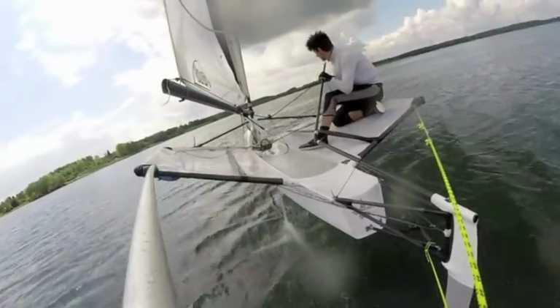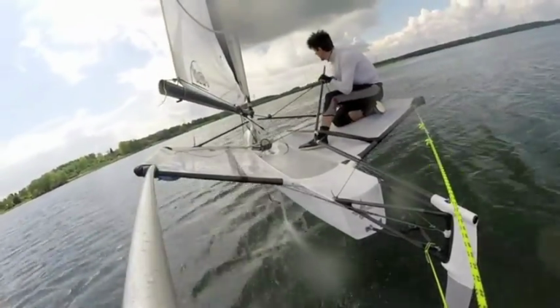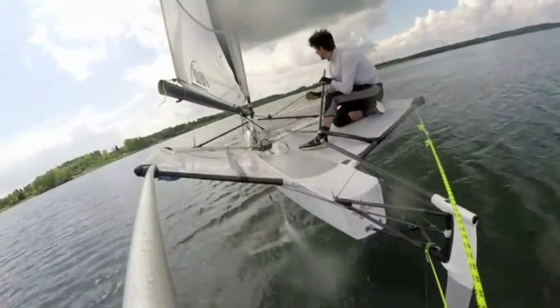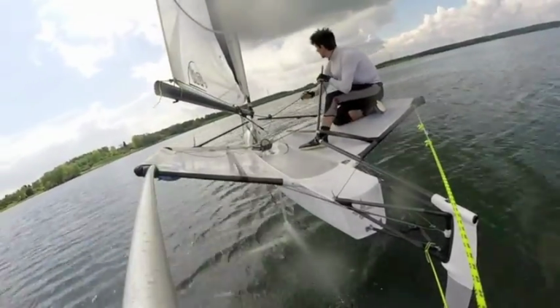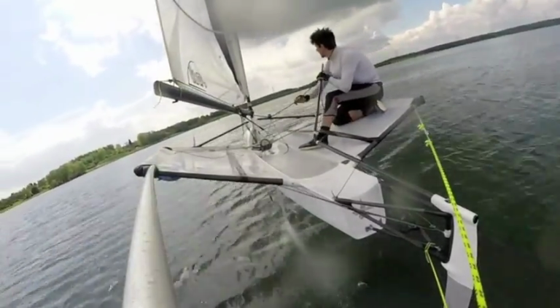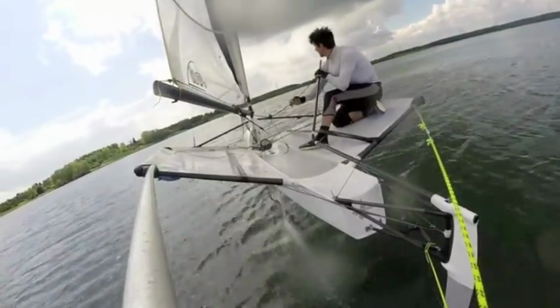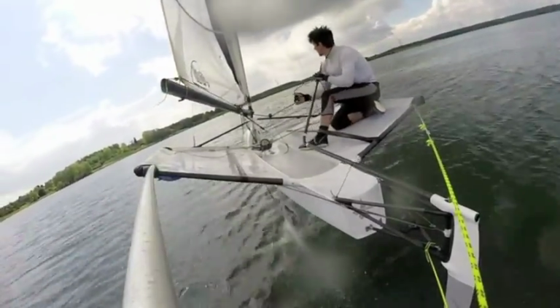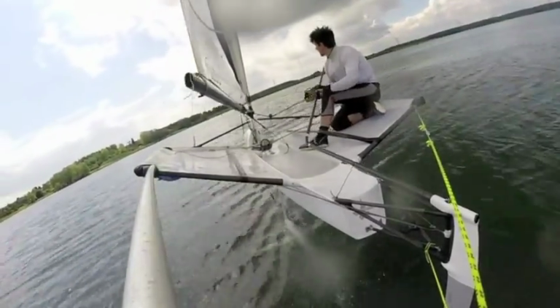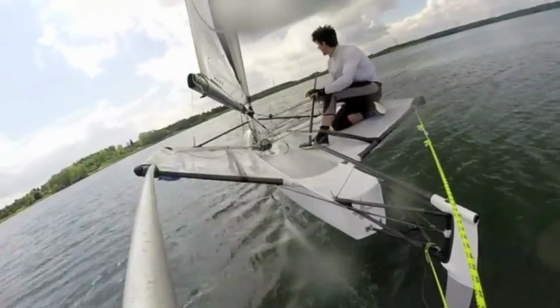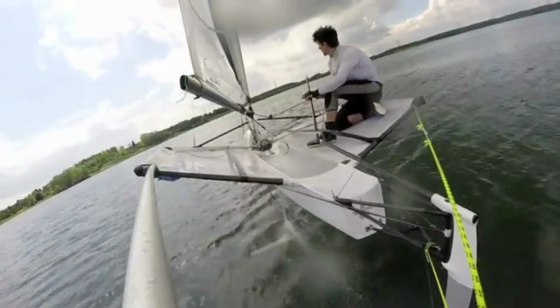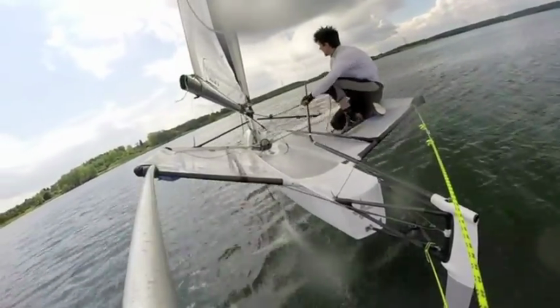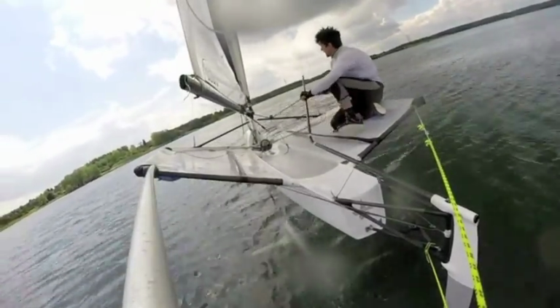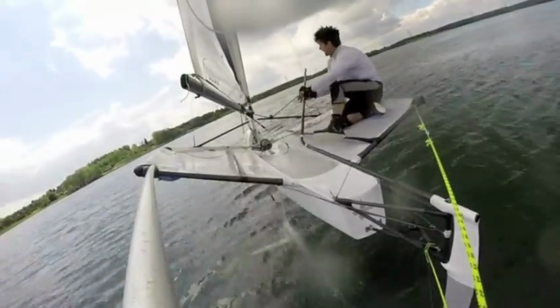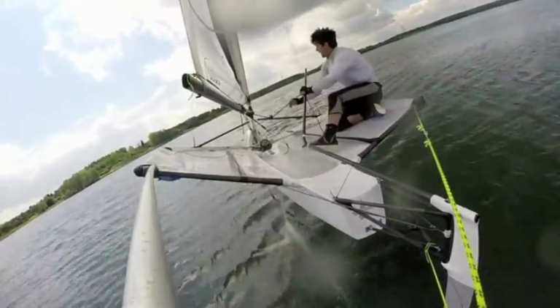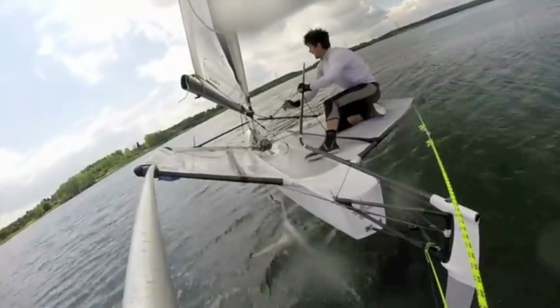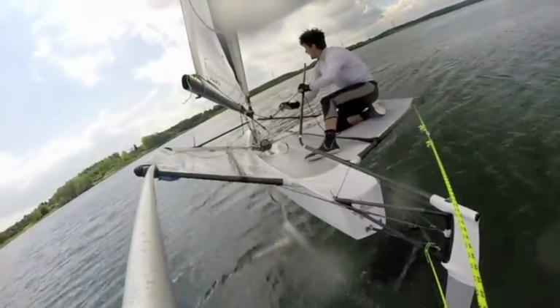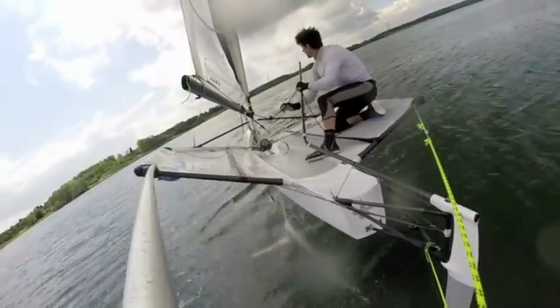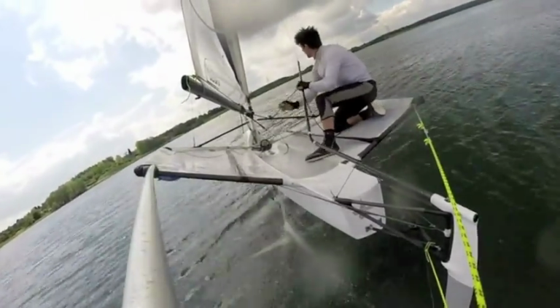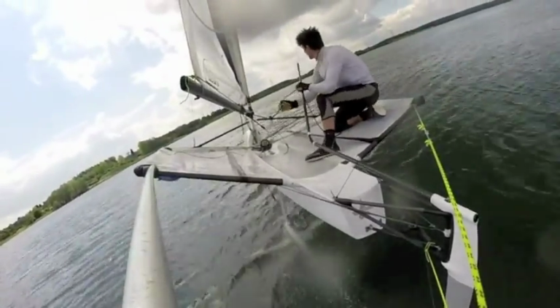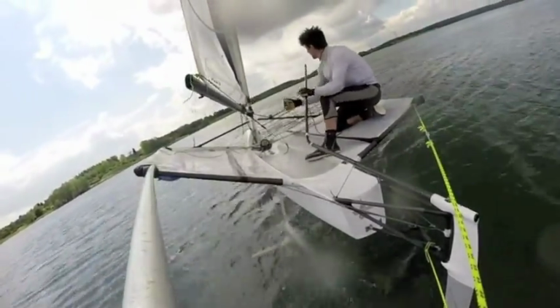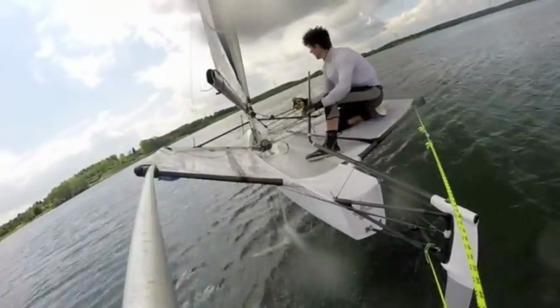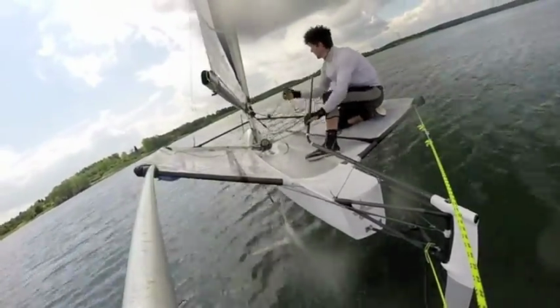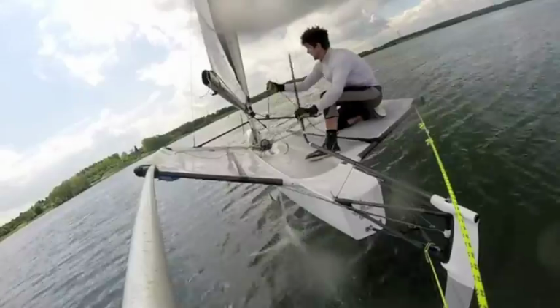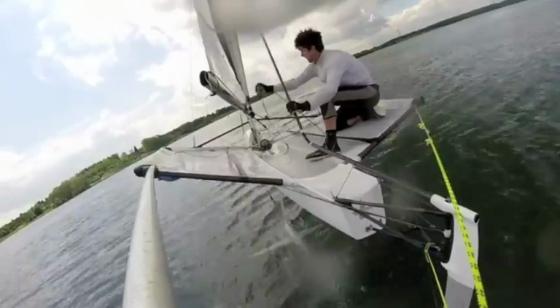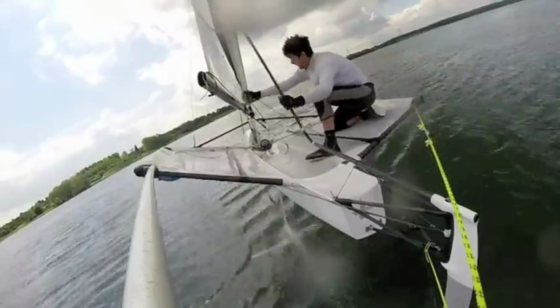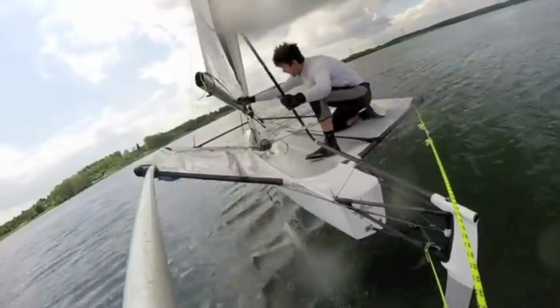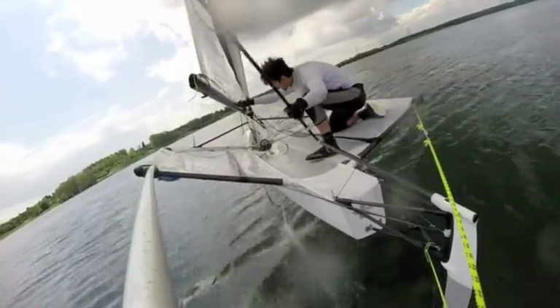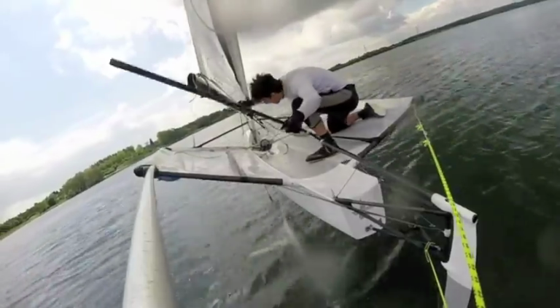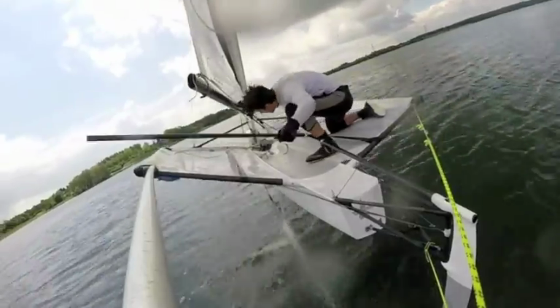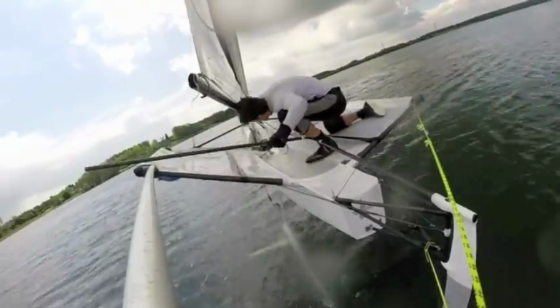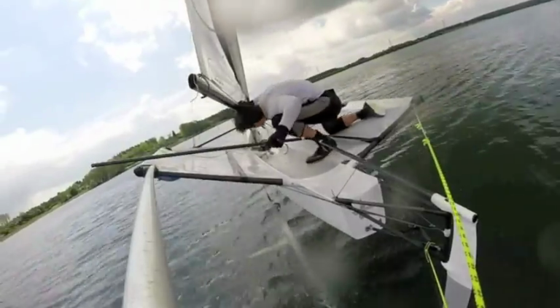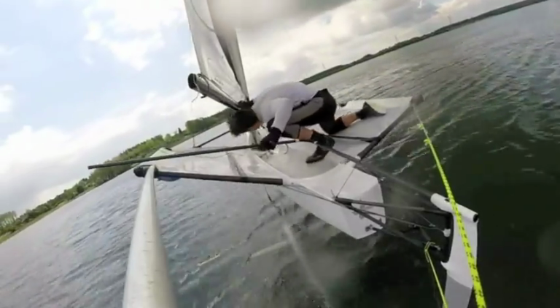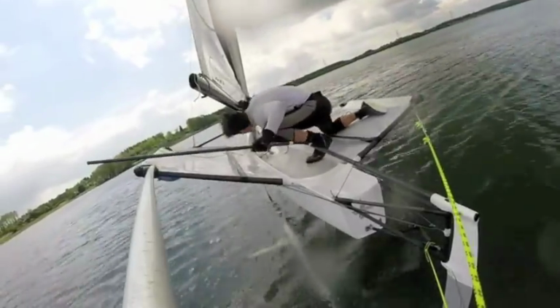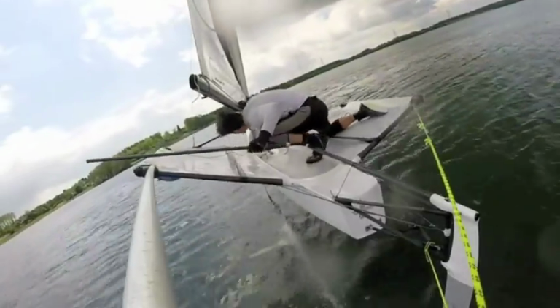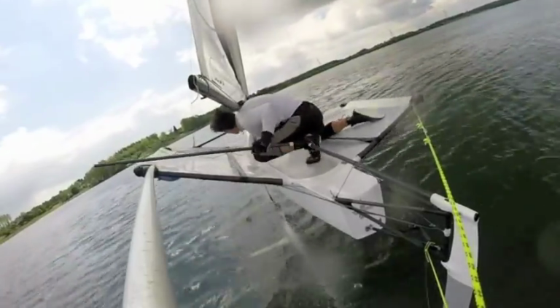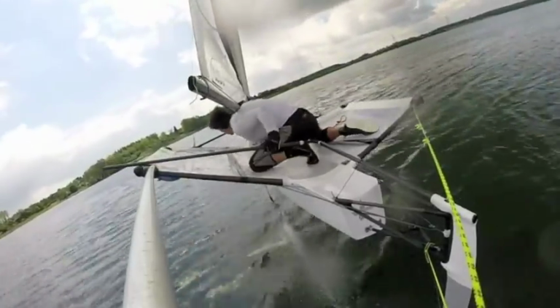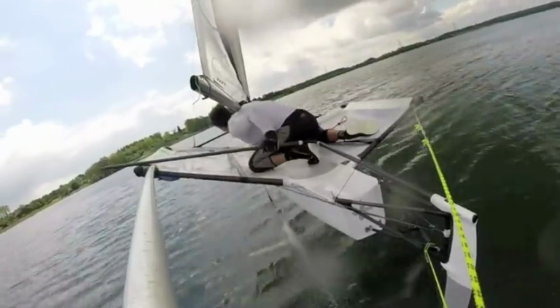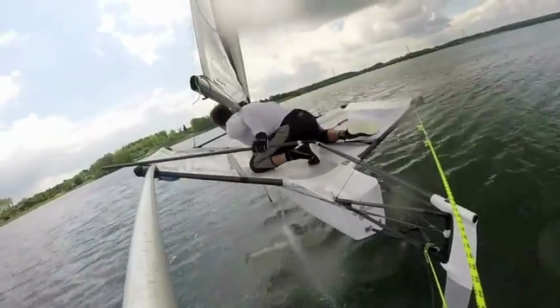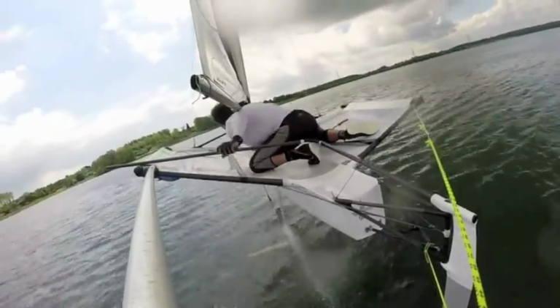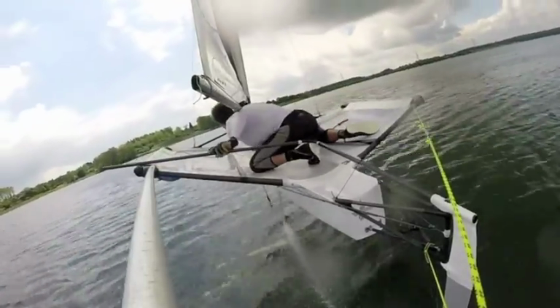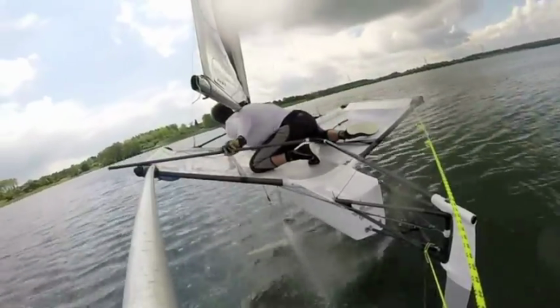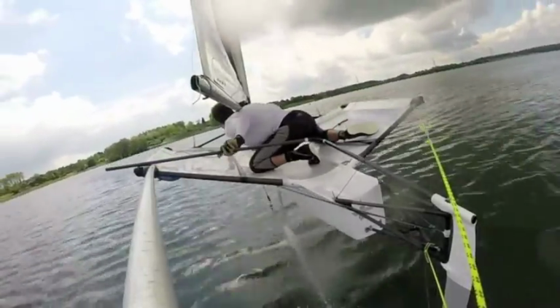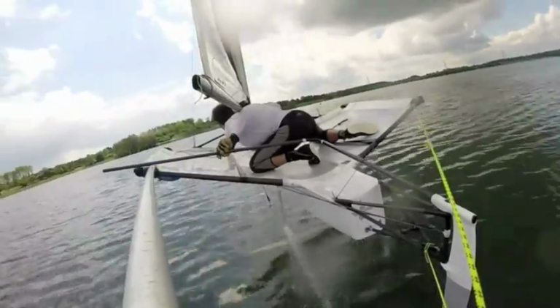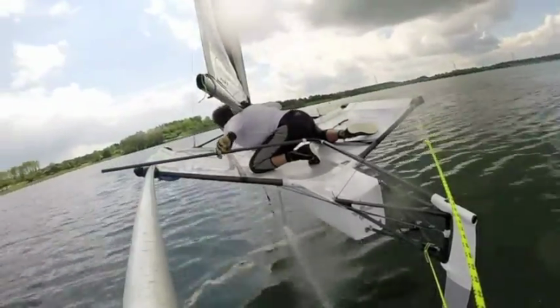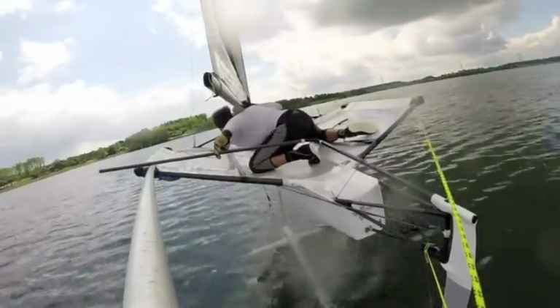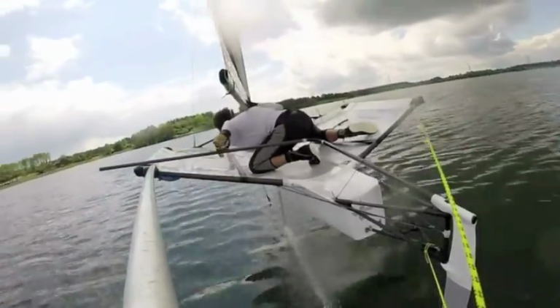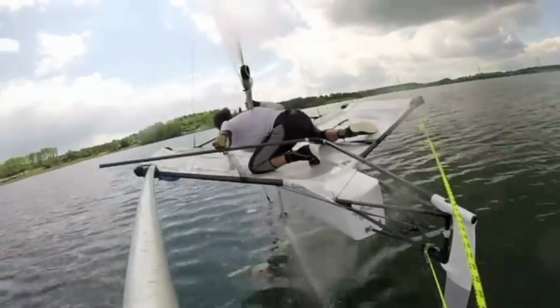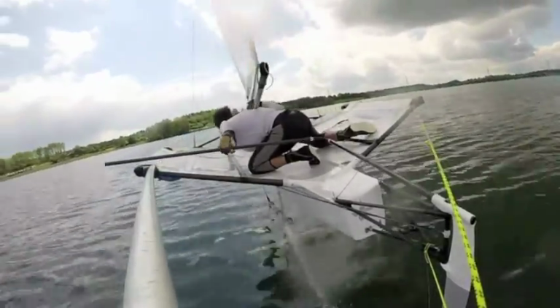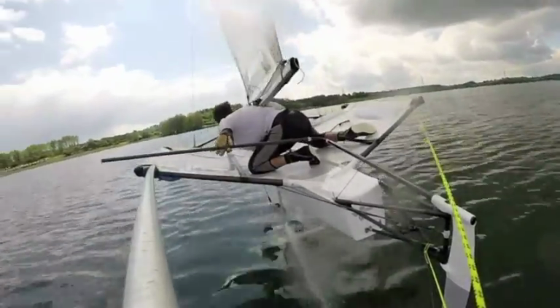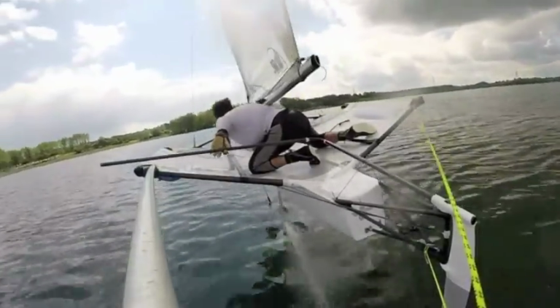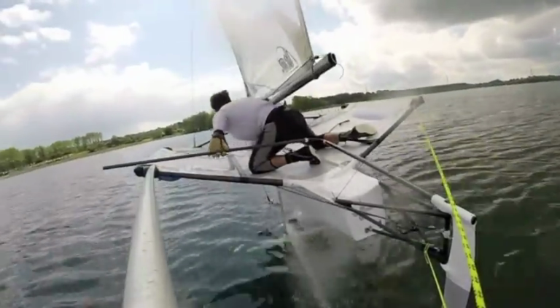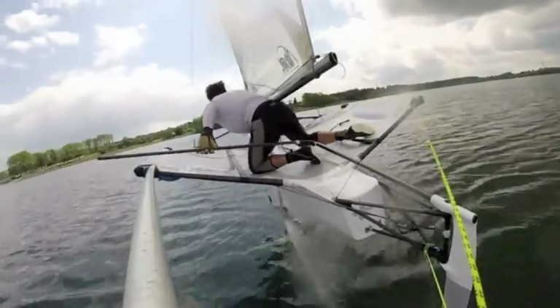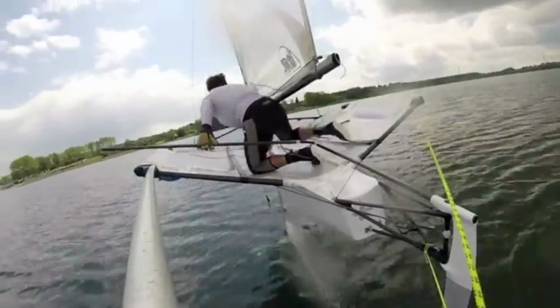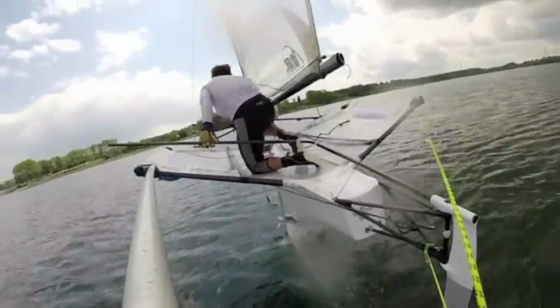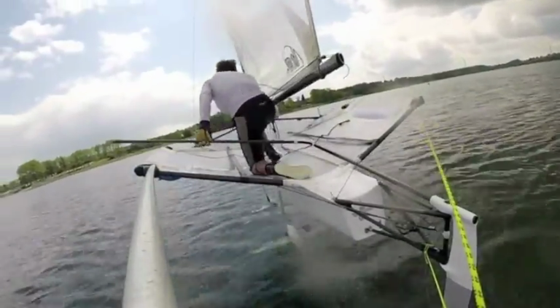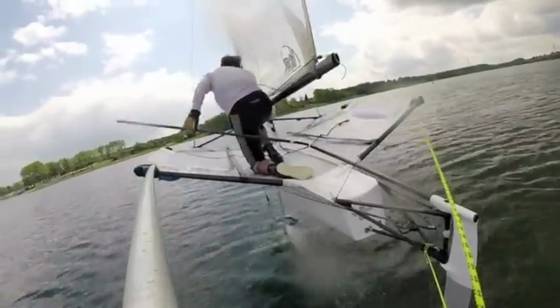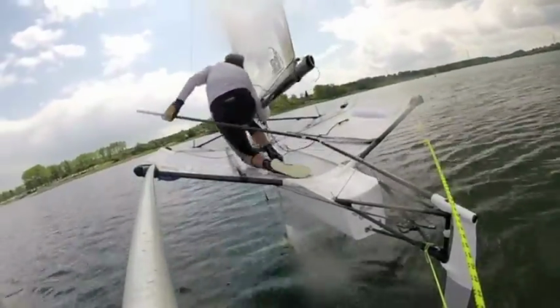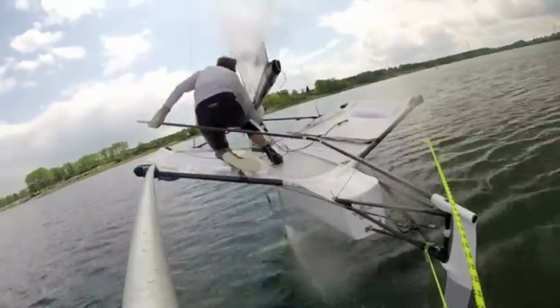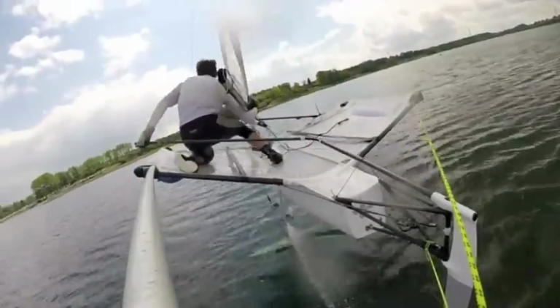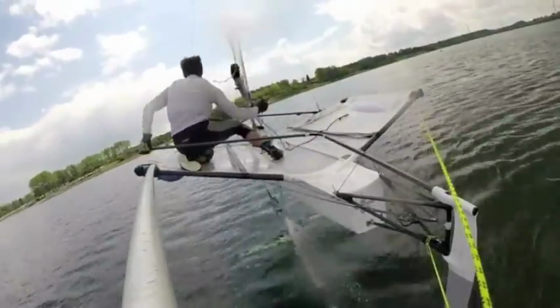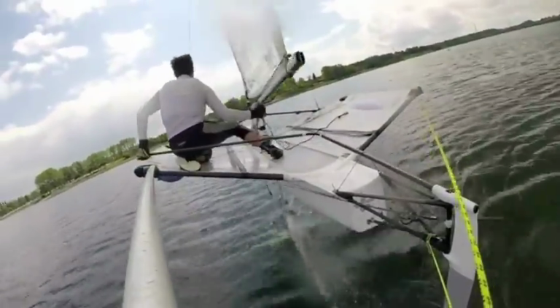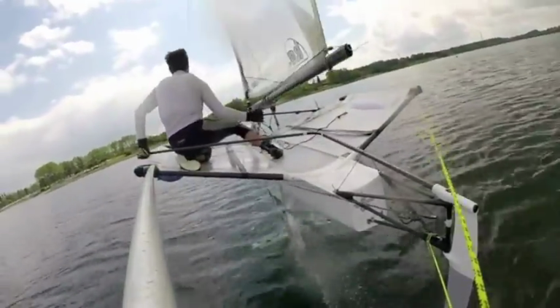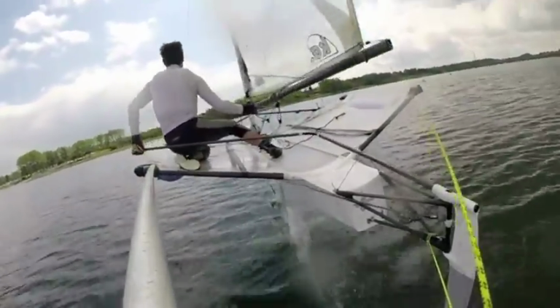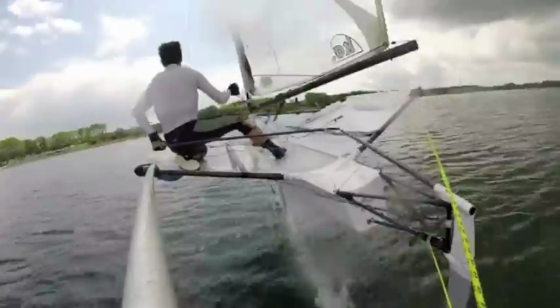So before we try any jibes, first of all we need to make sure we're not flying too high. Either lower yourself on your ones or with your right eye adjuster.